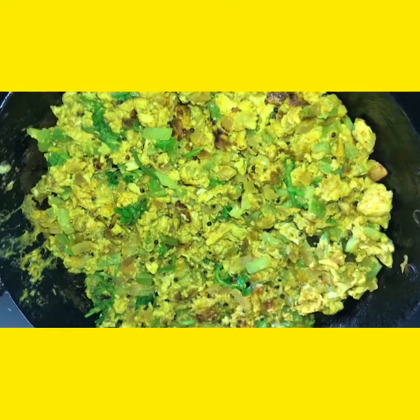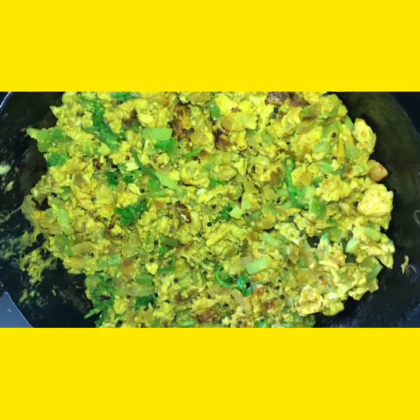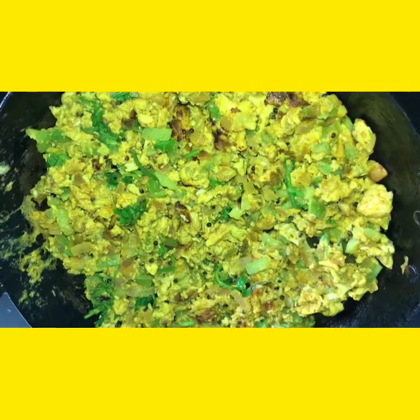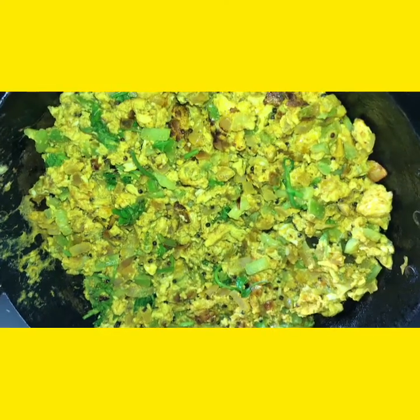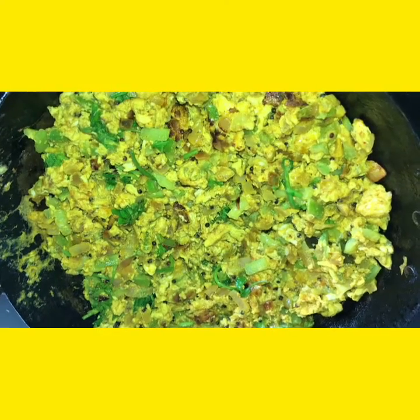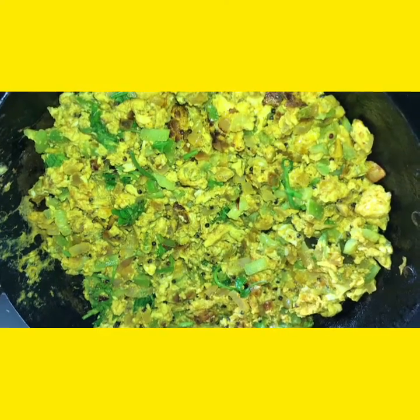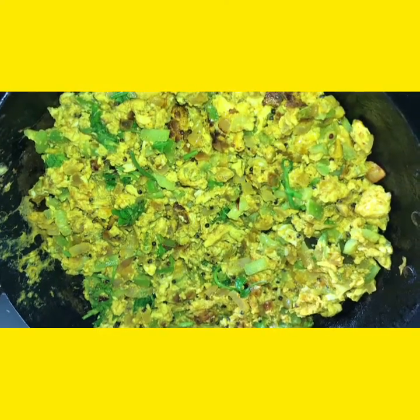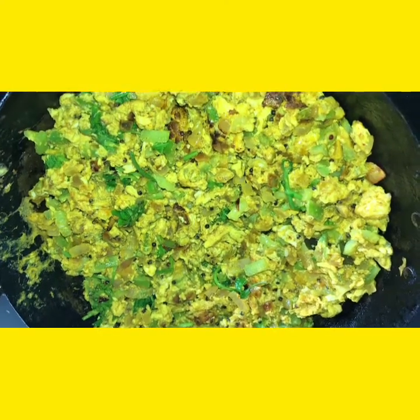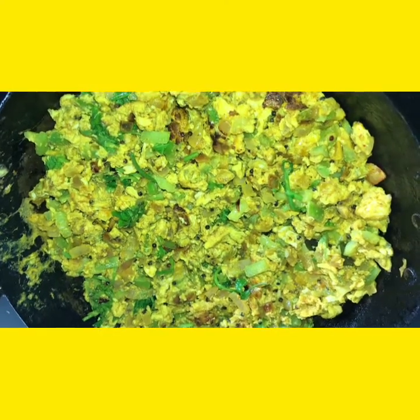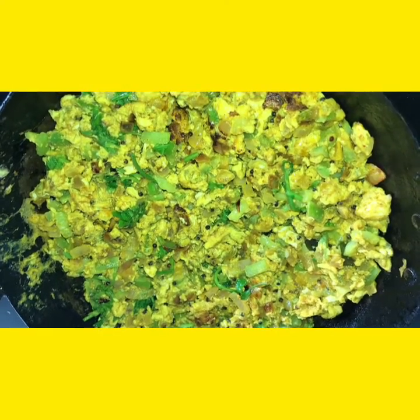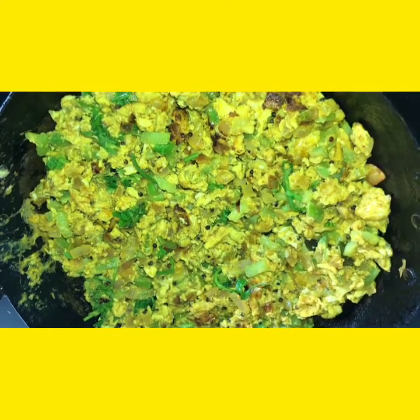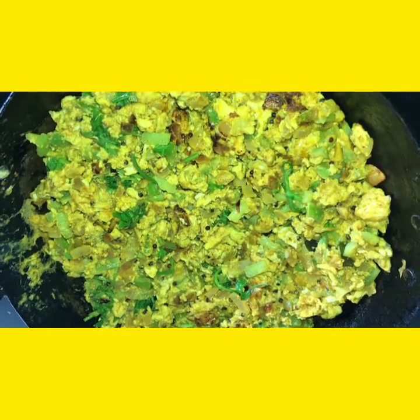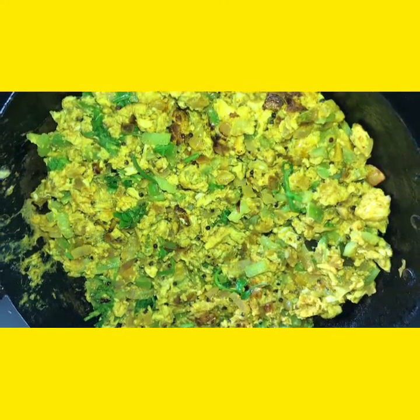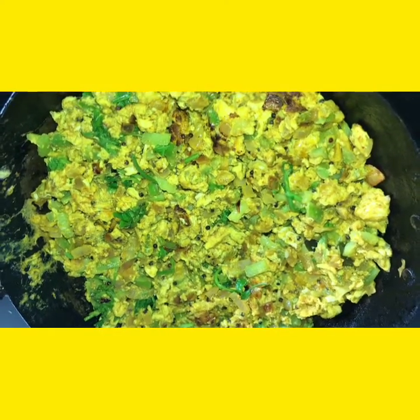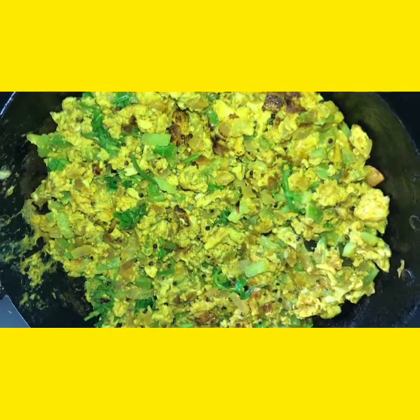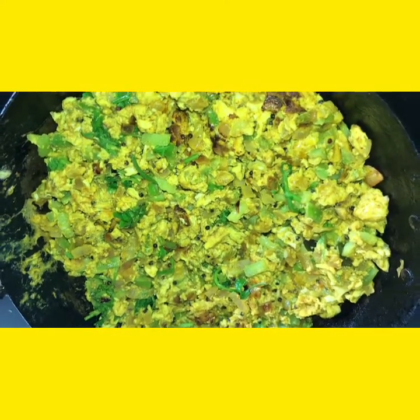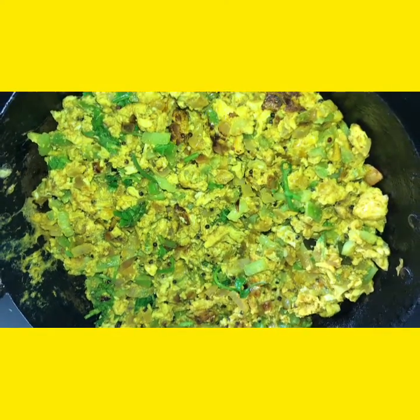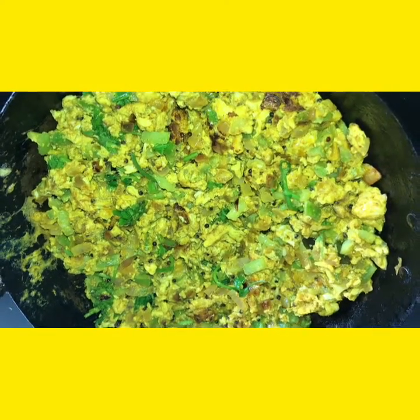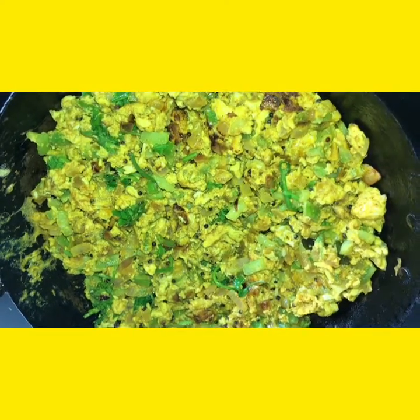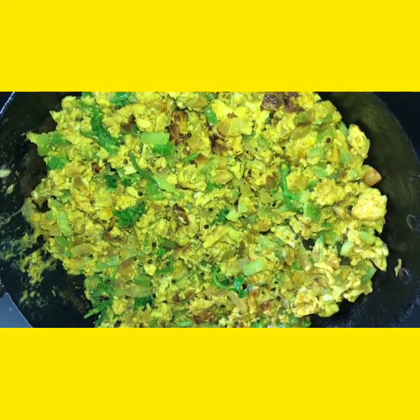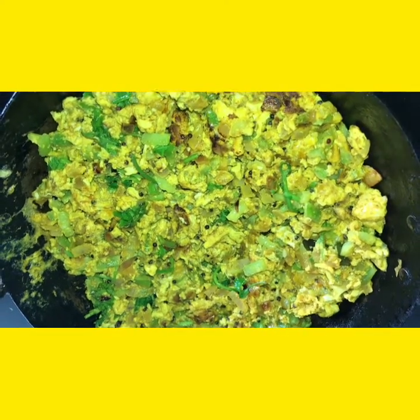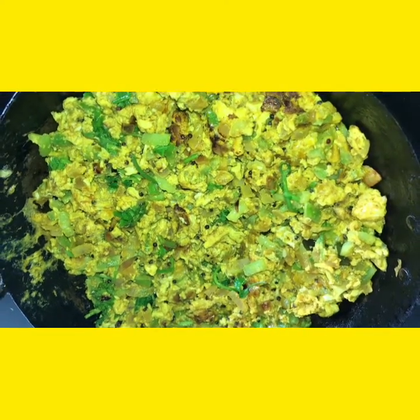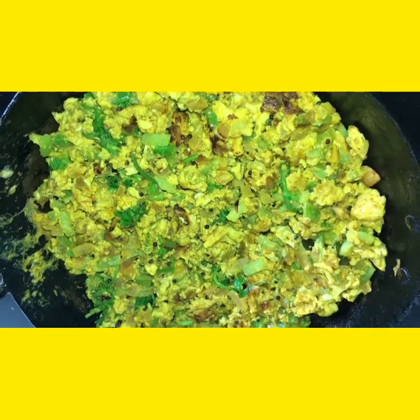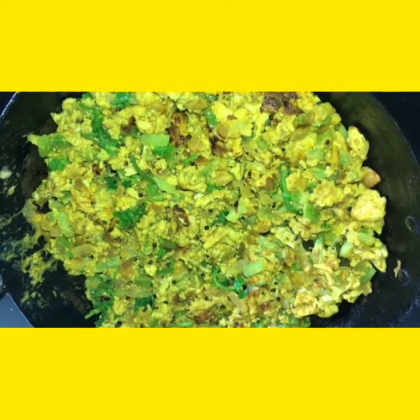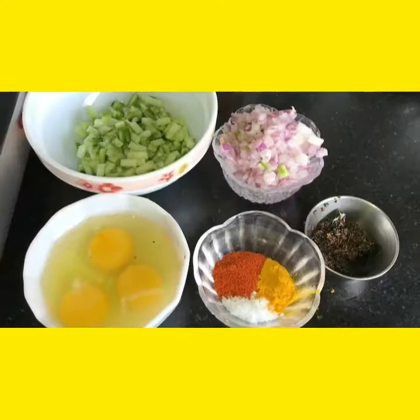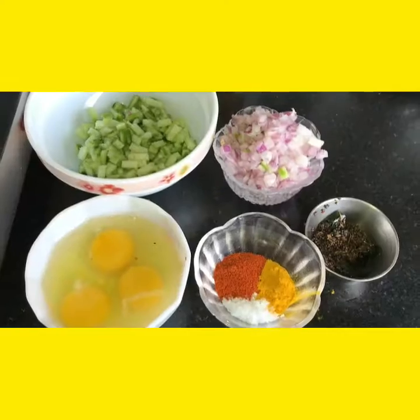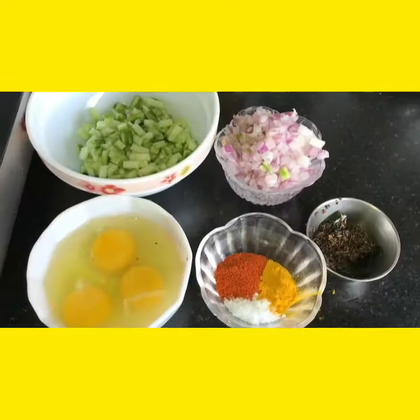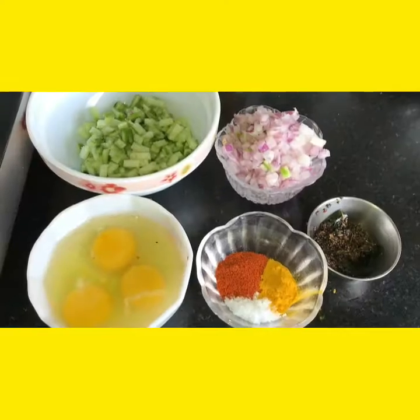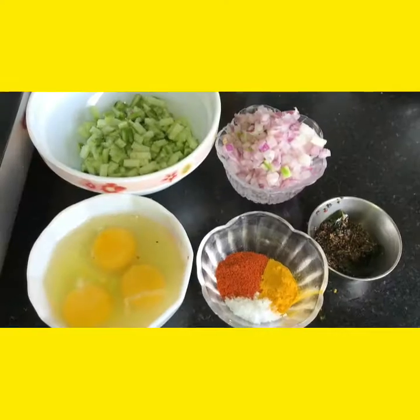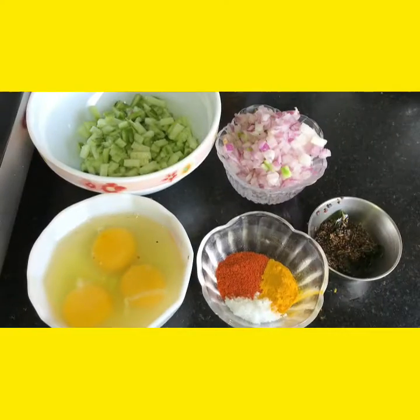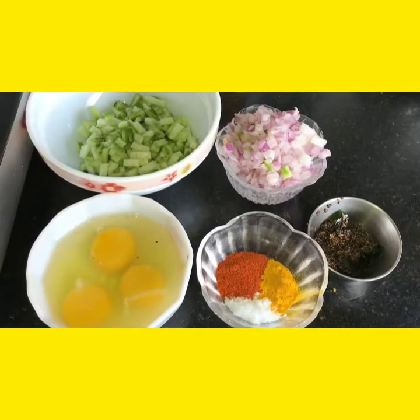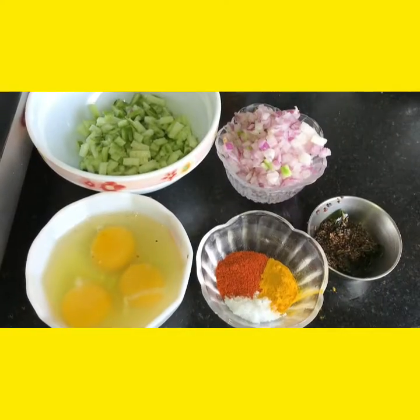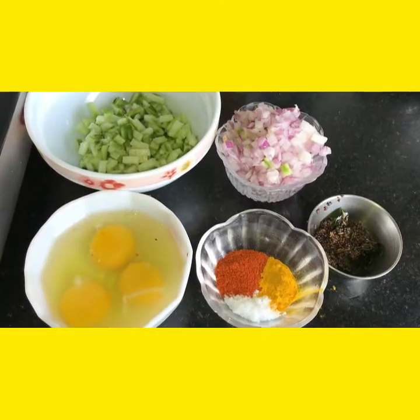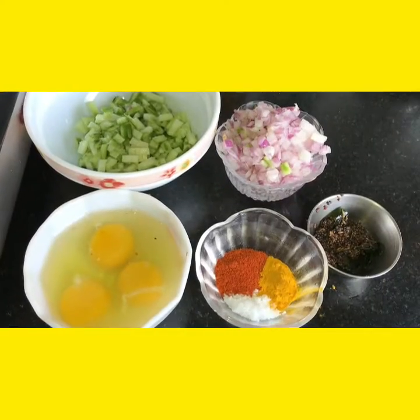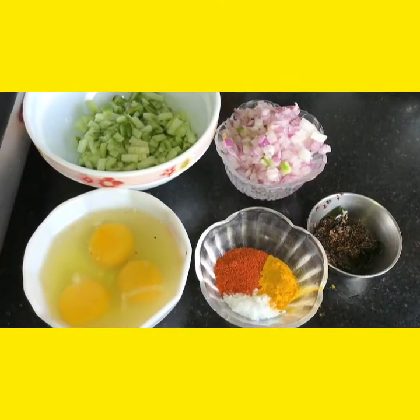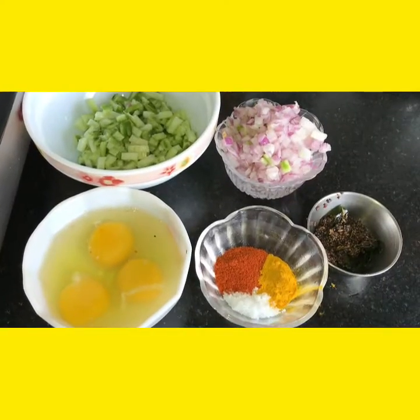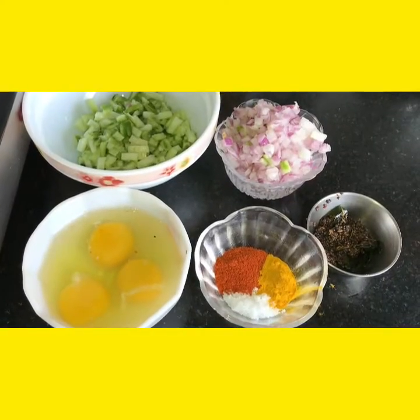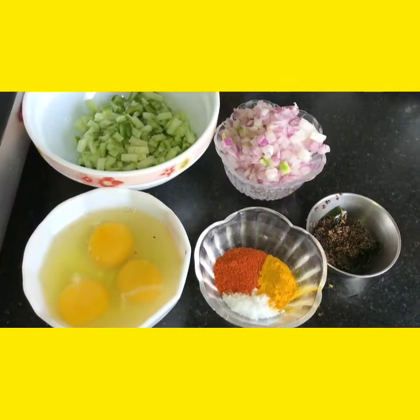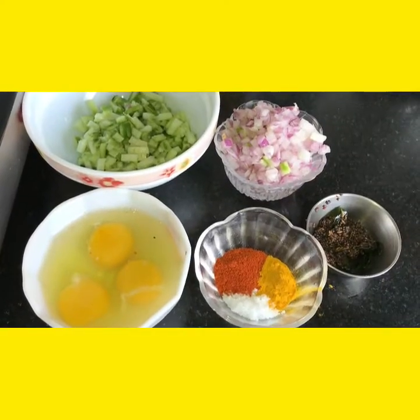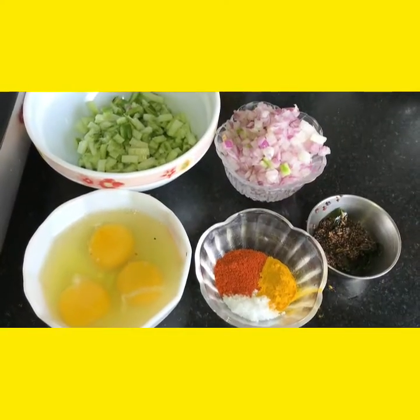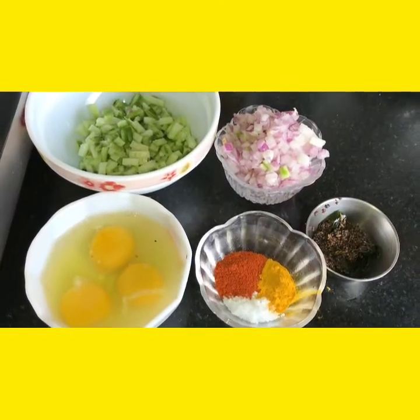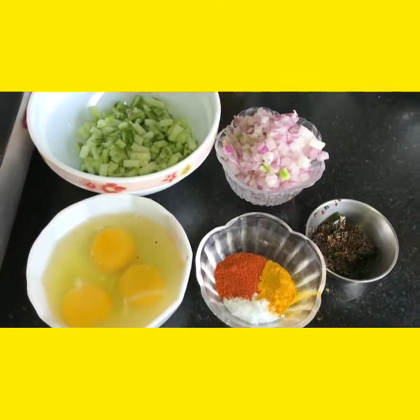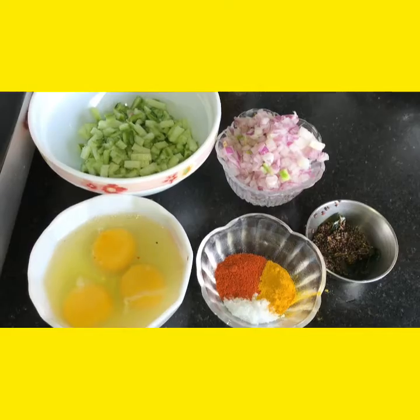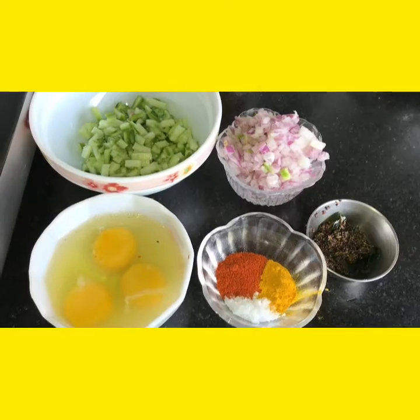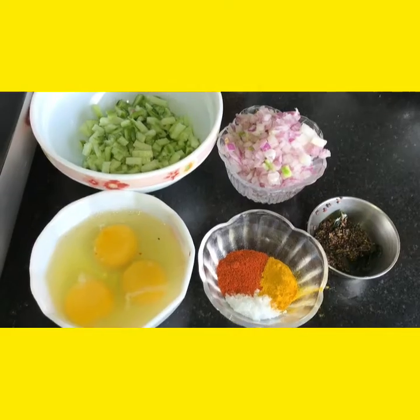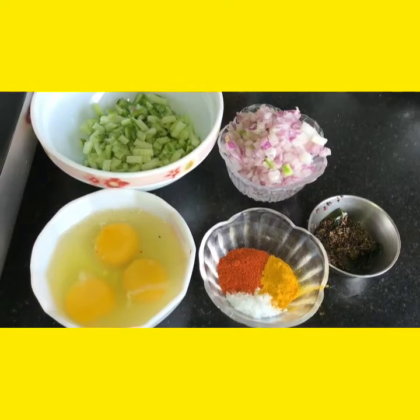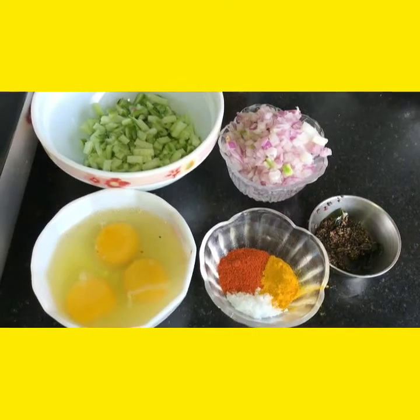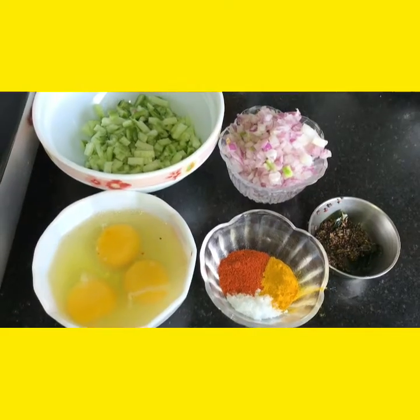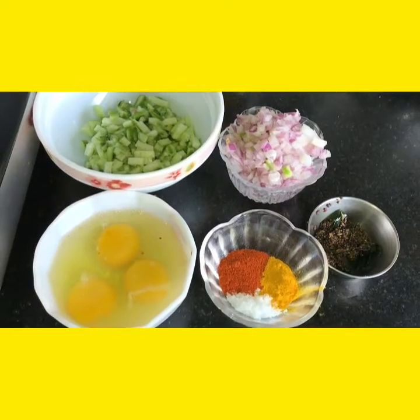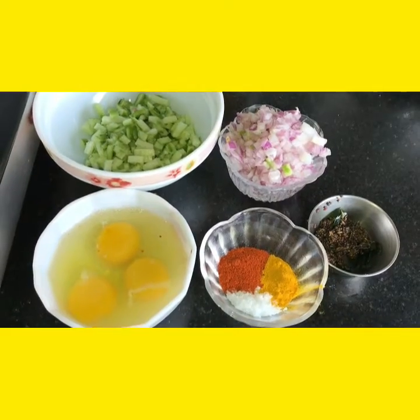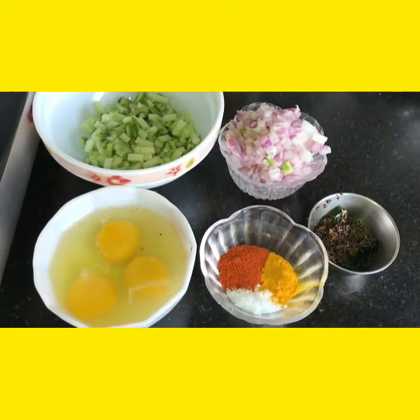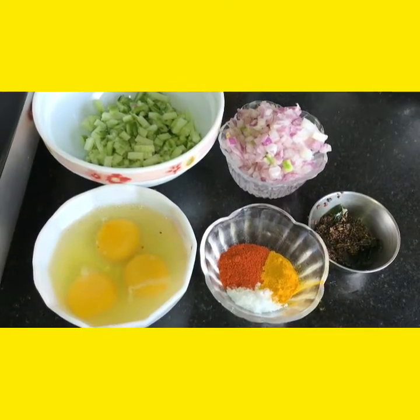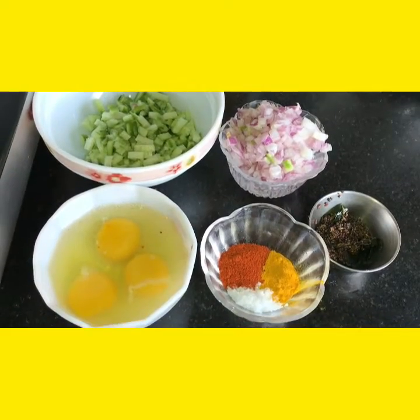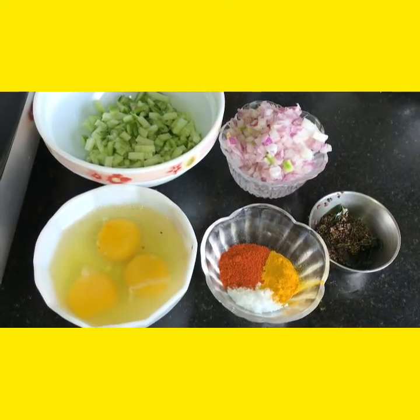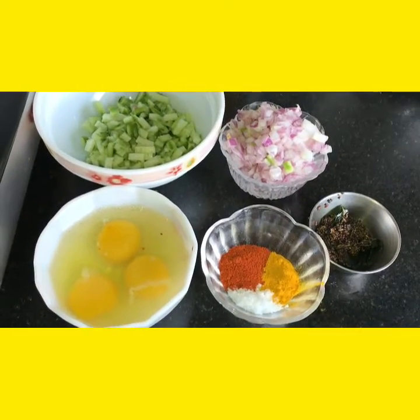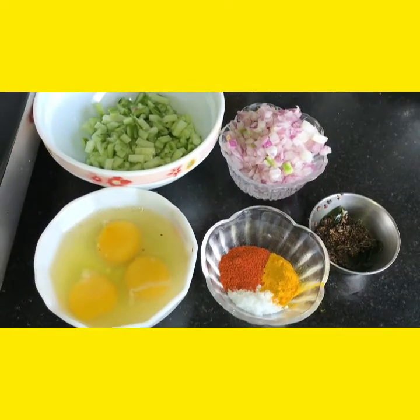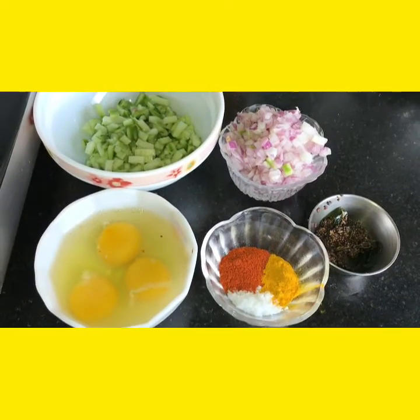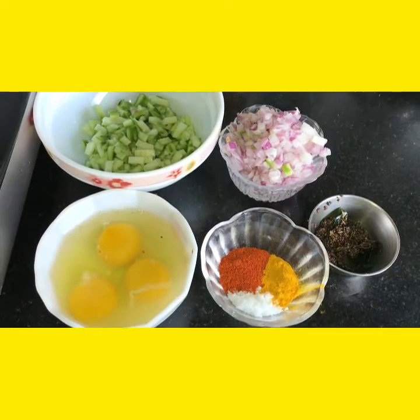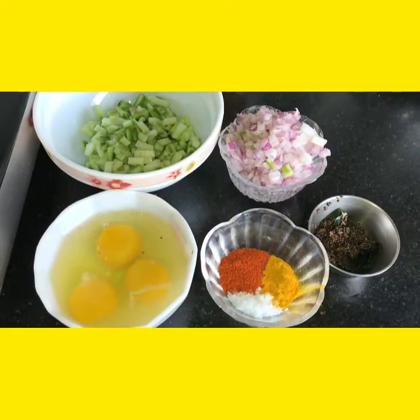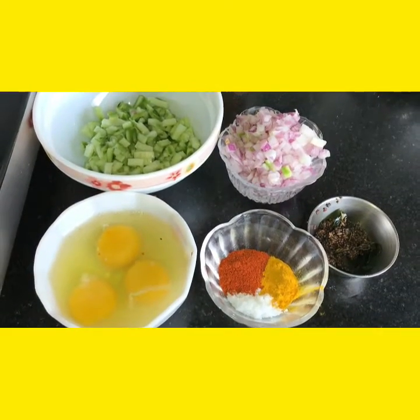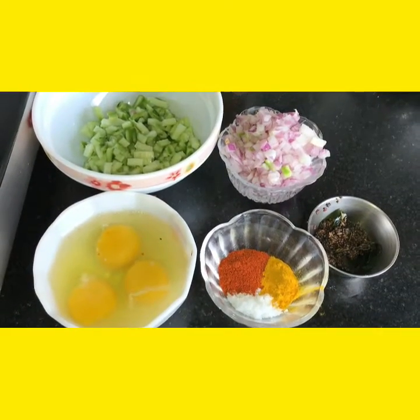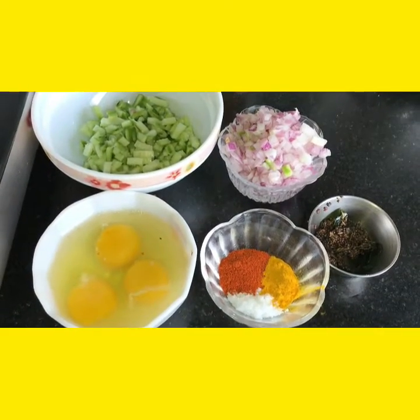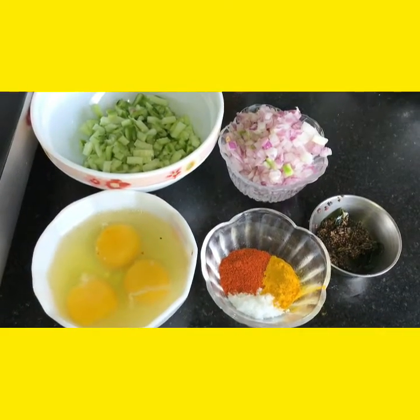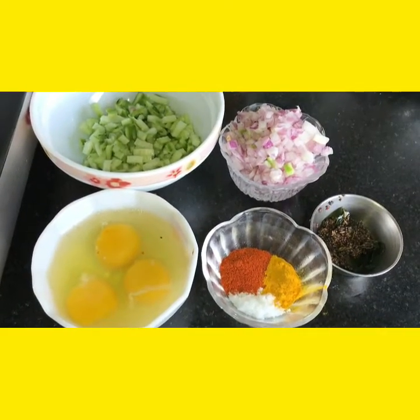Hi friends, today I am showing you ridge gourd and egg curry.